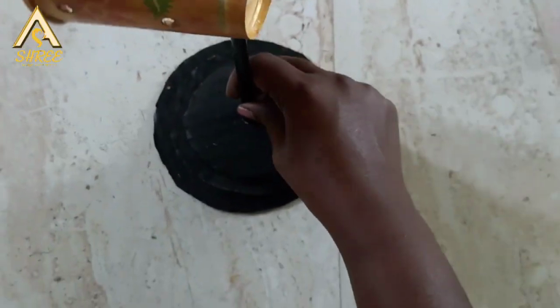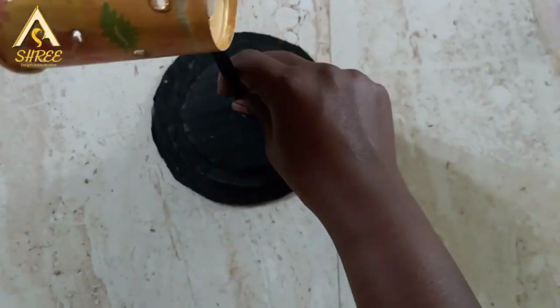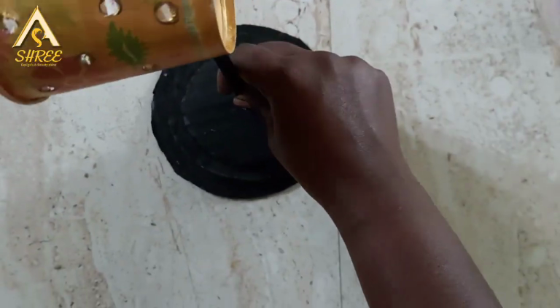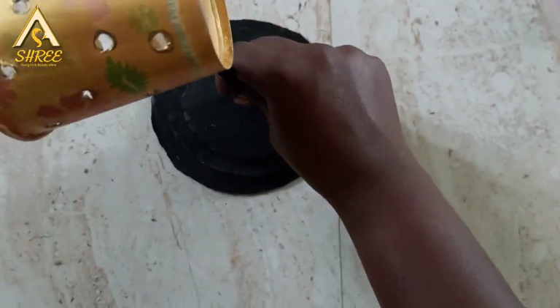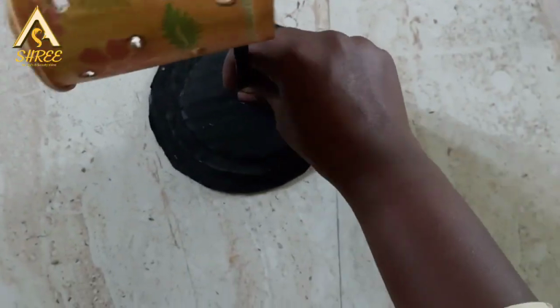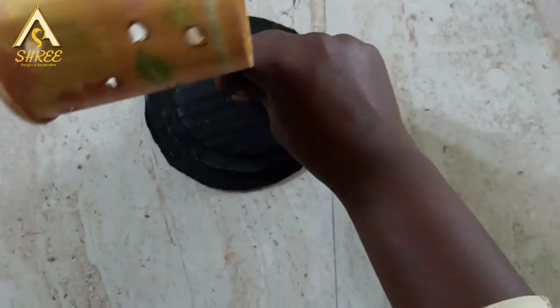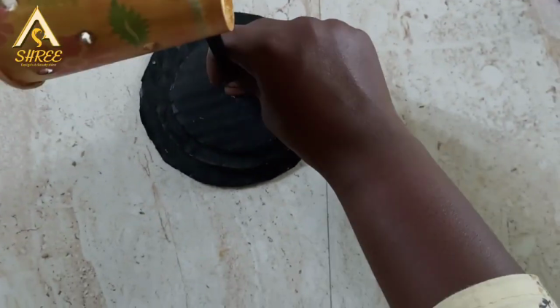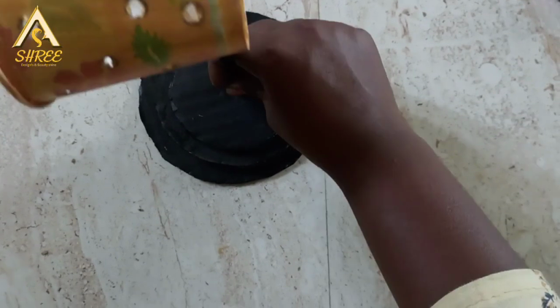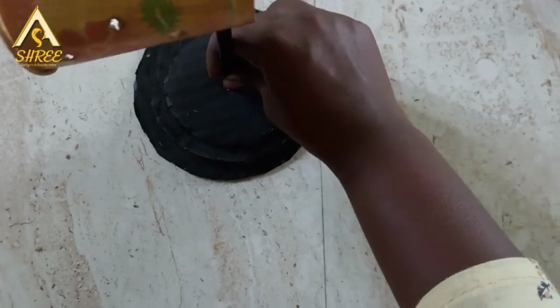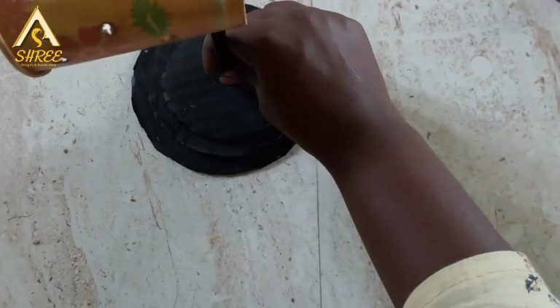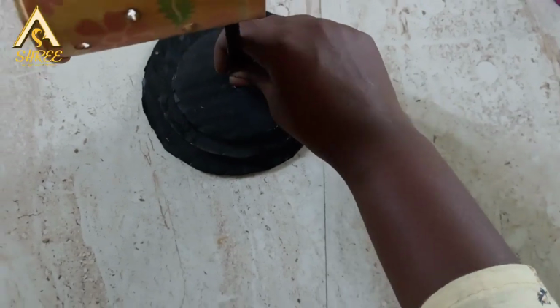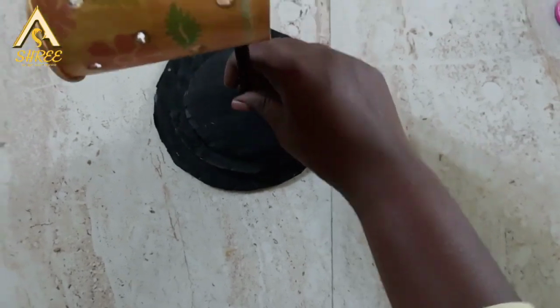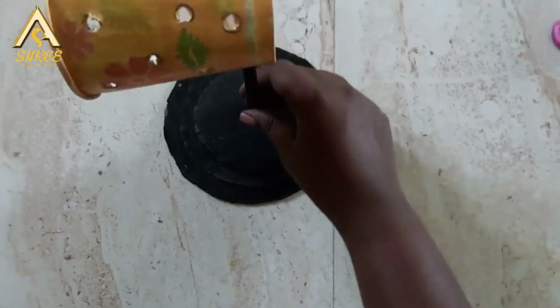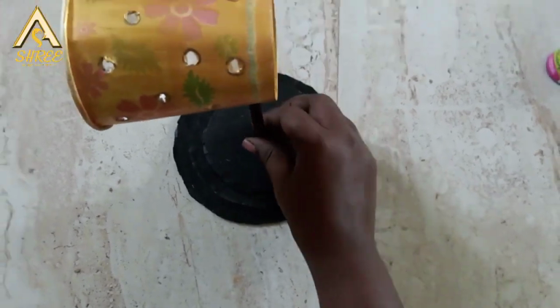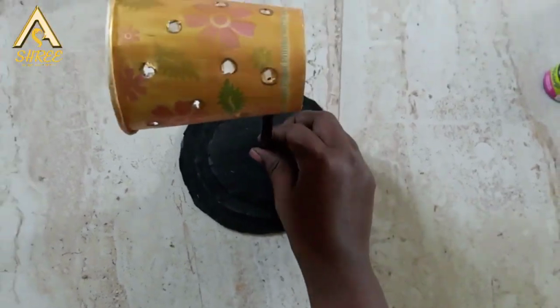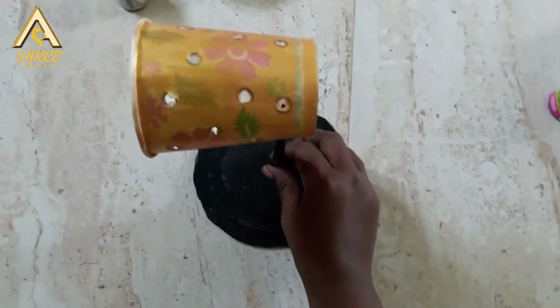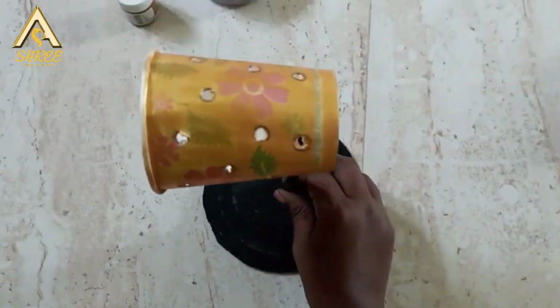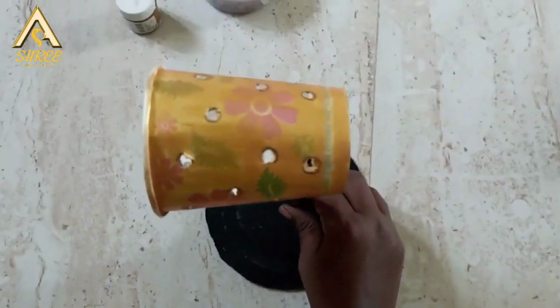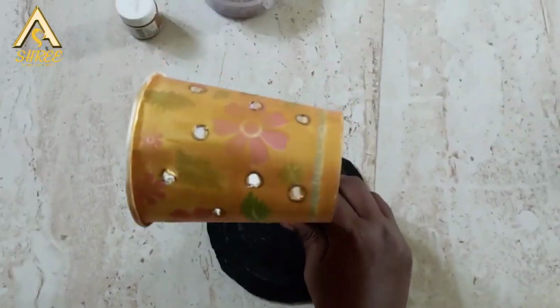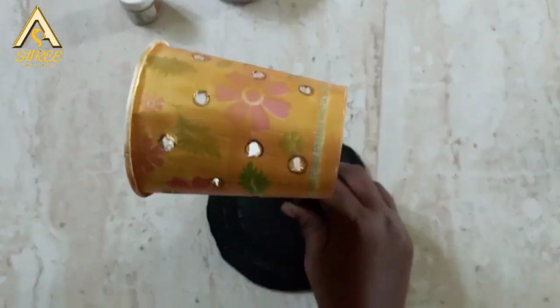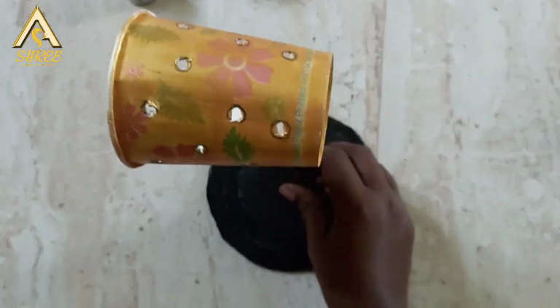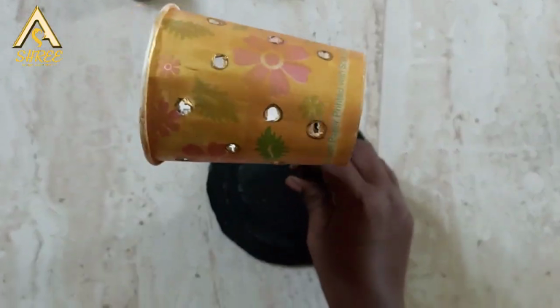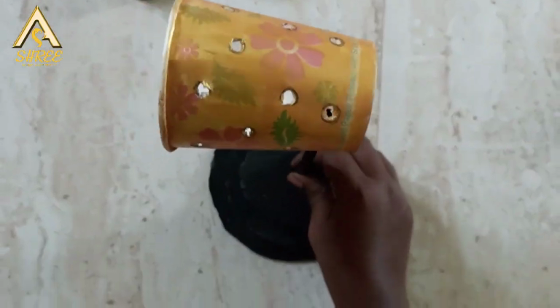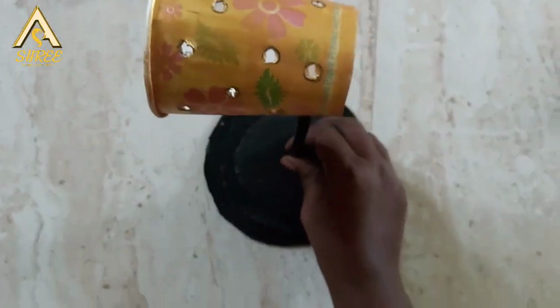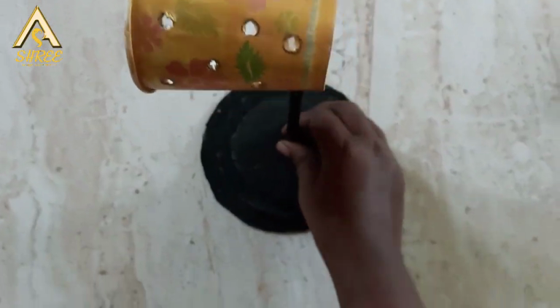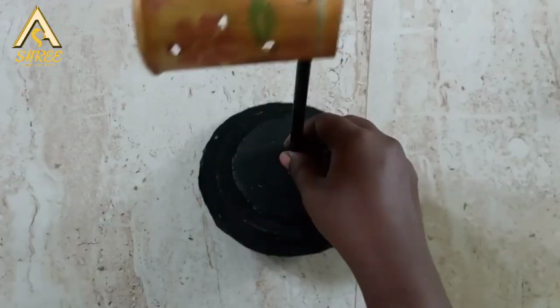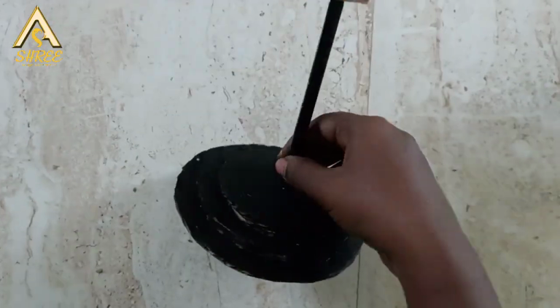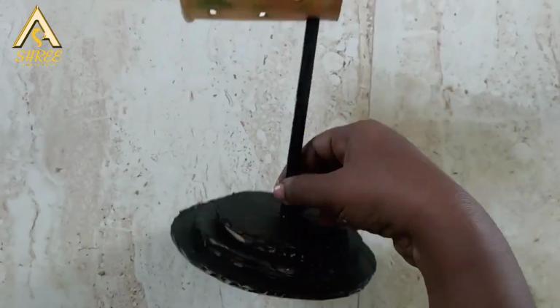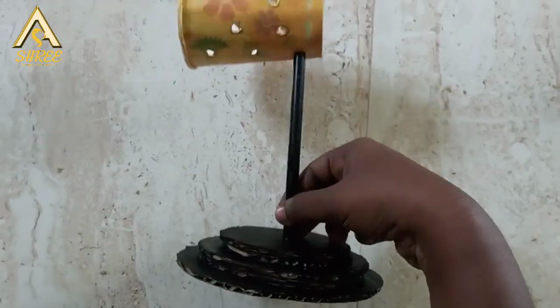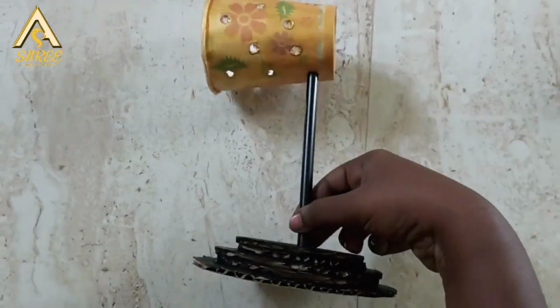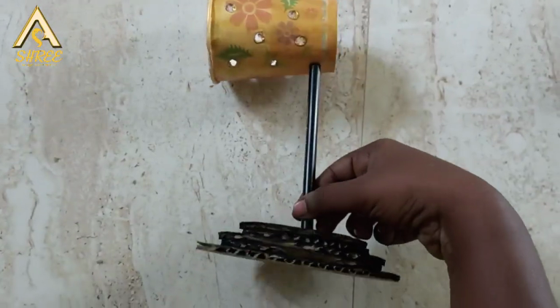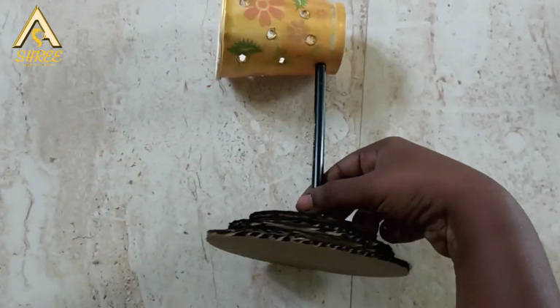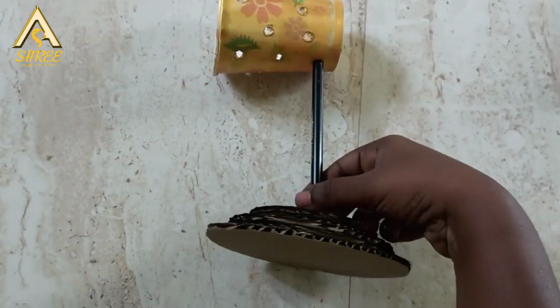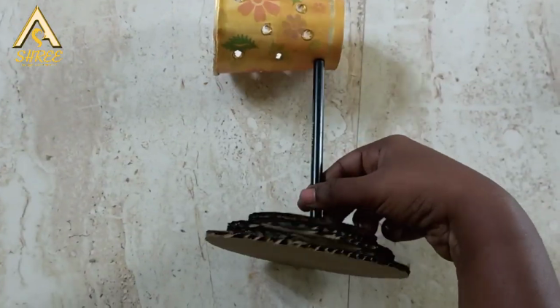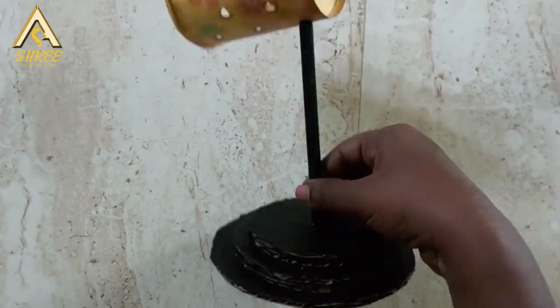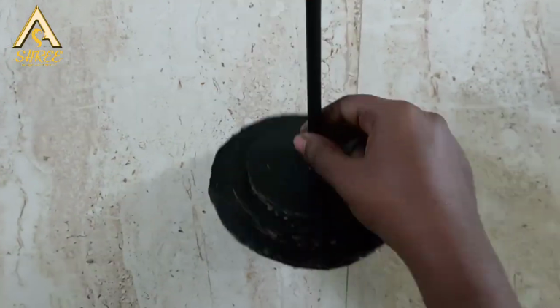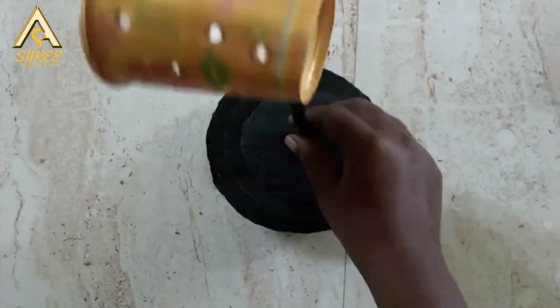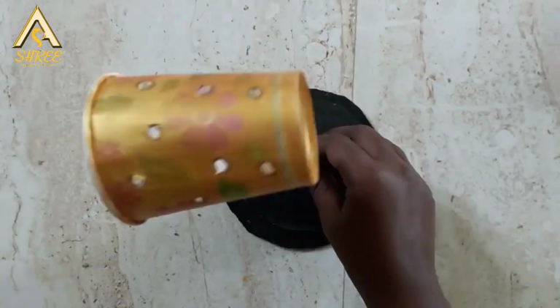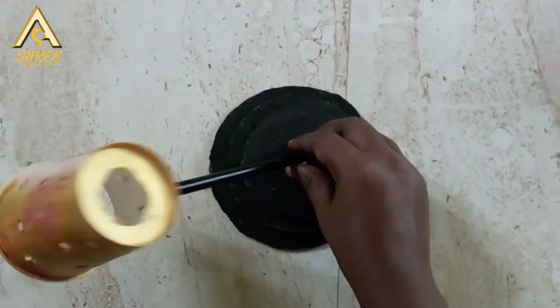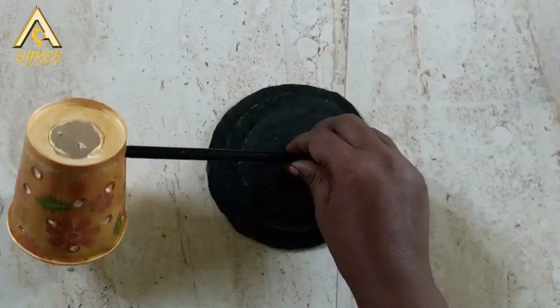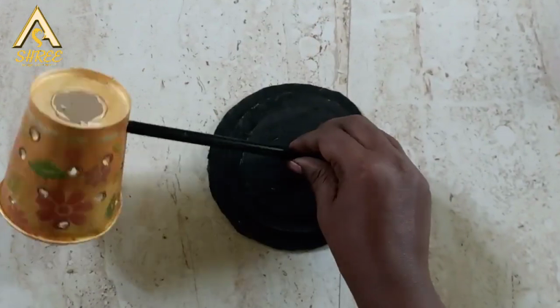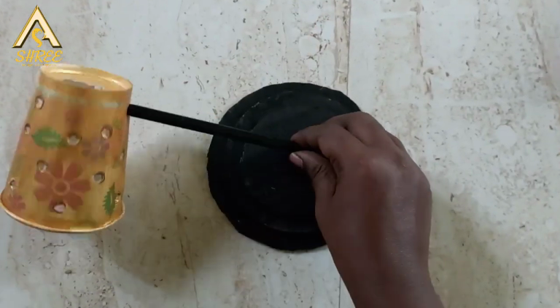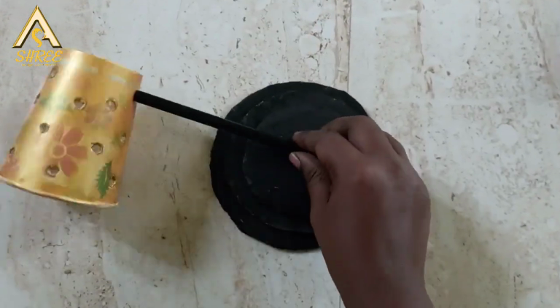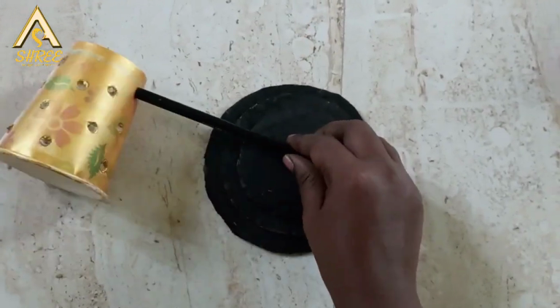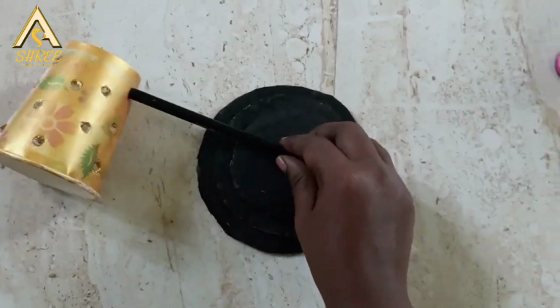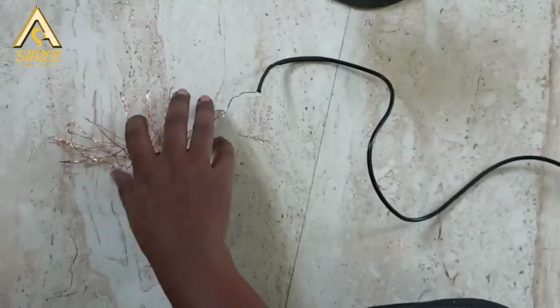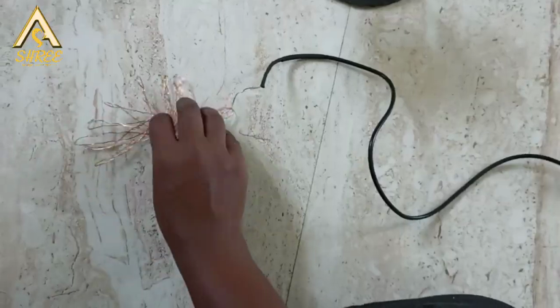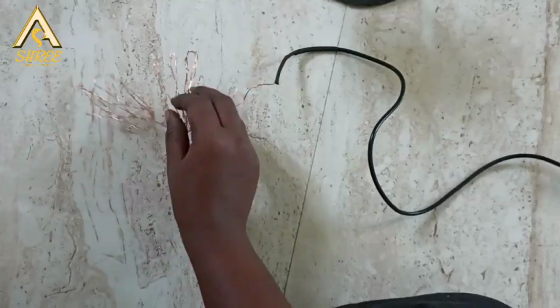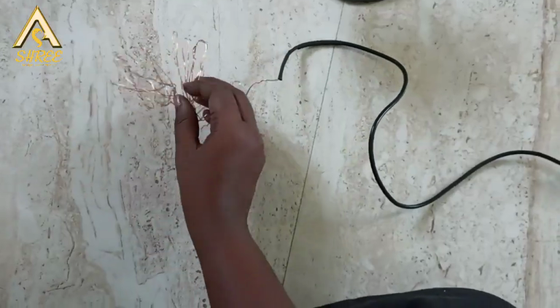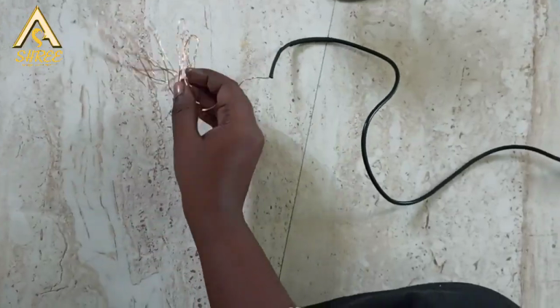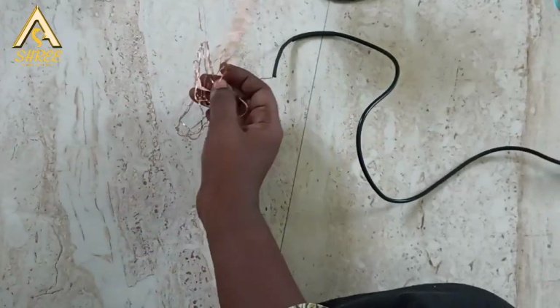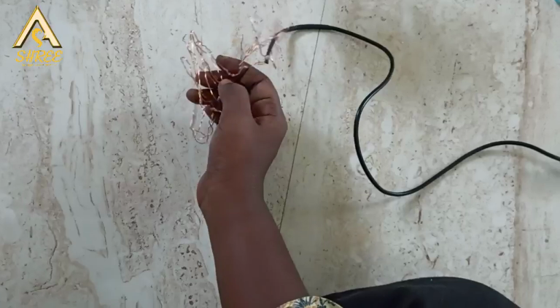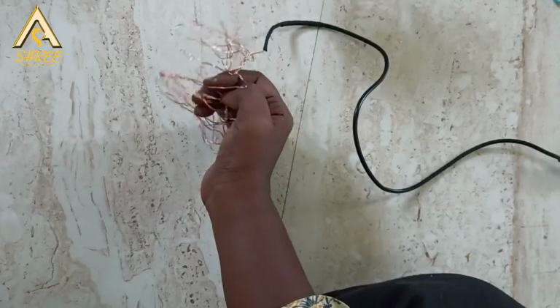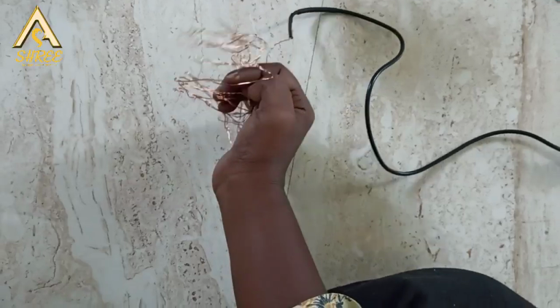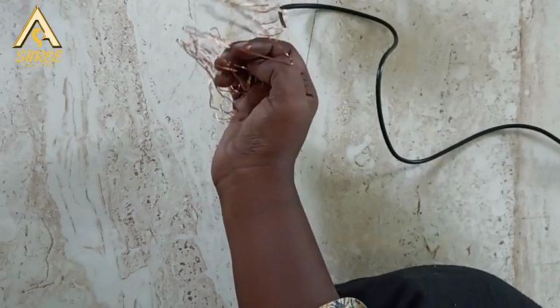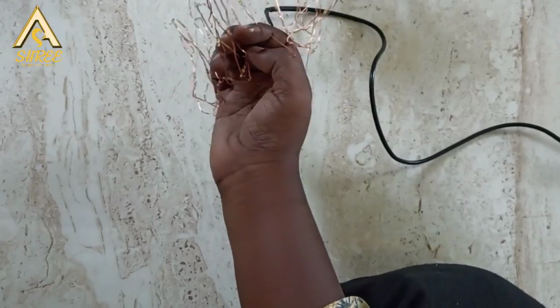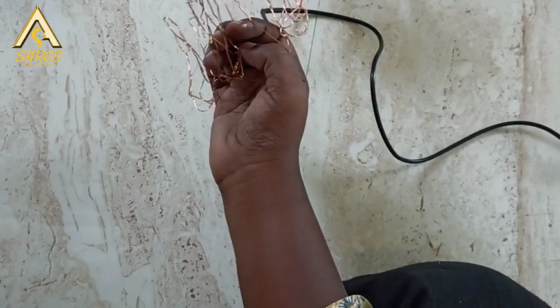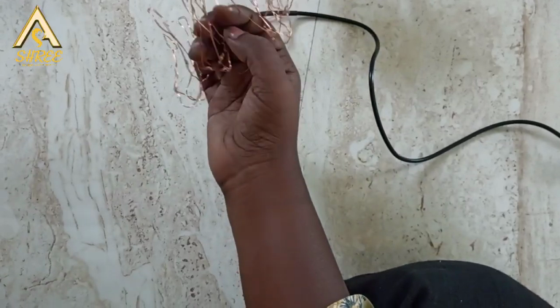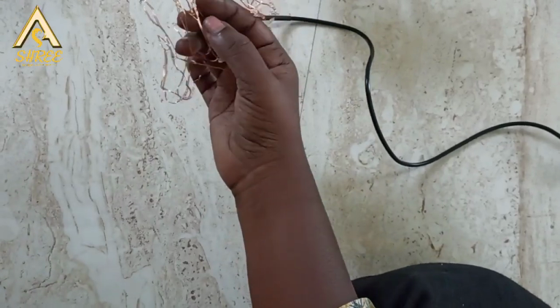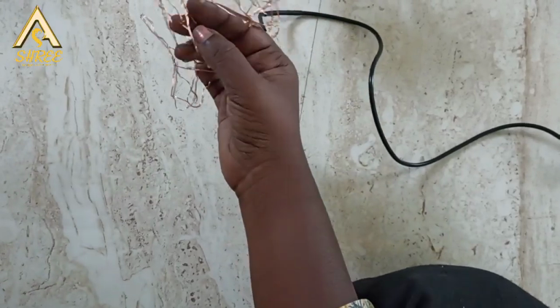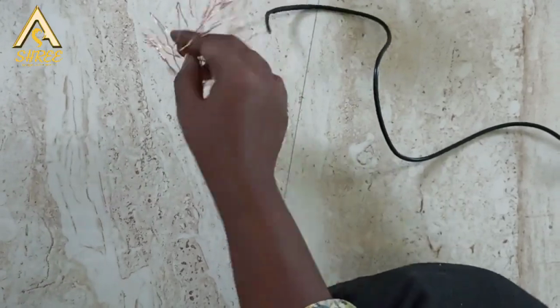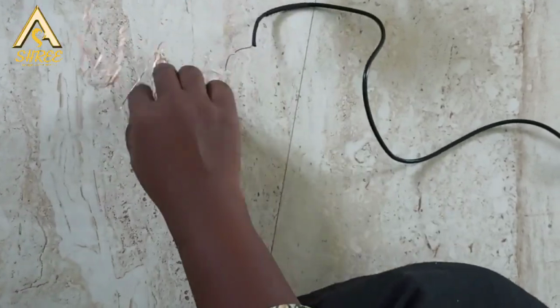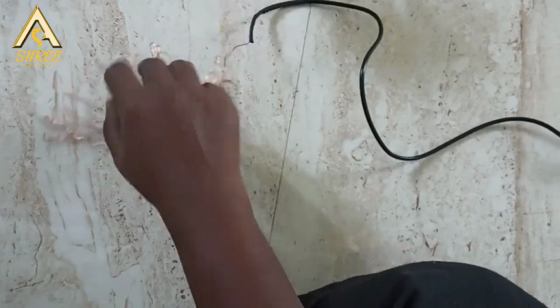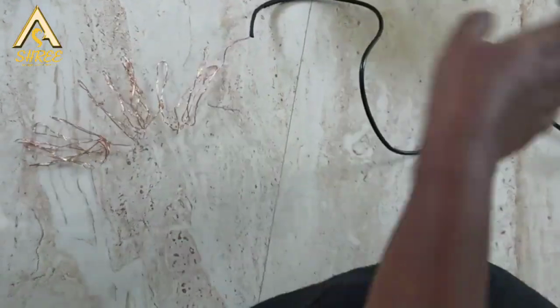Now we will set it. We will set the base and the cup together.